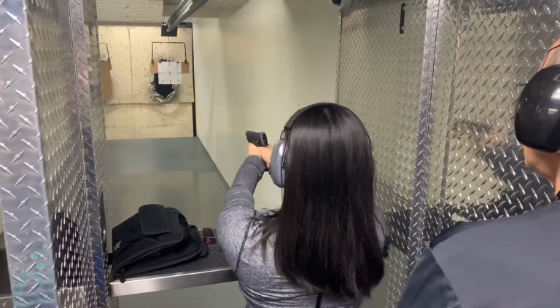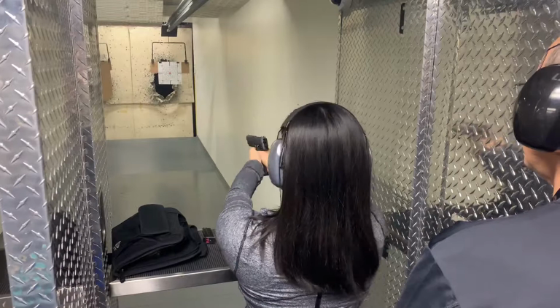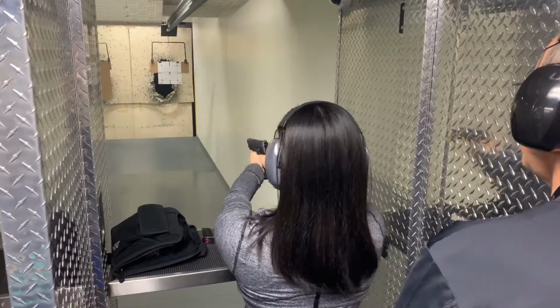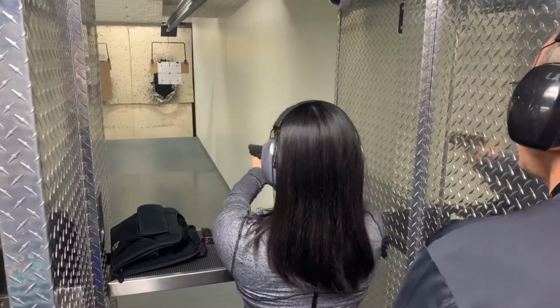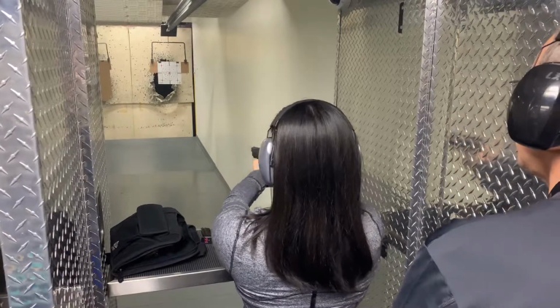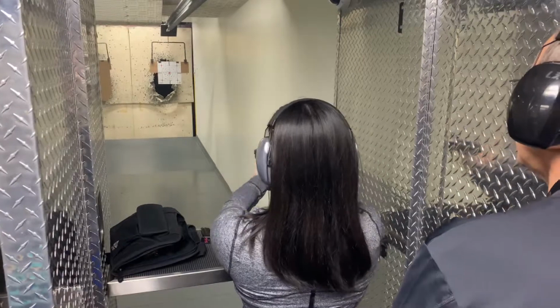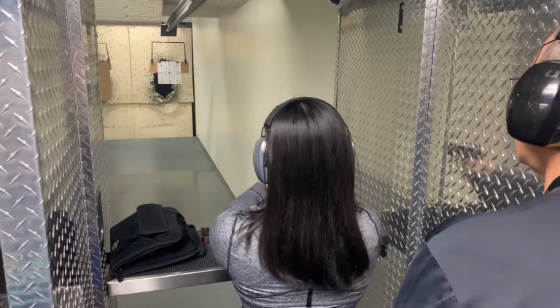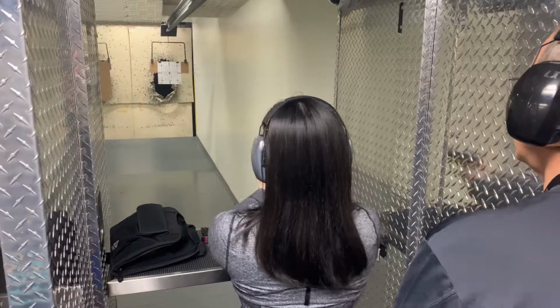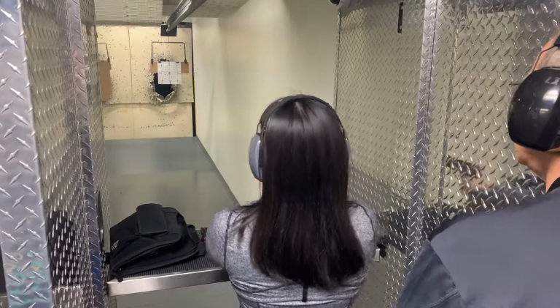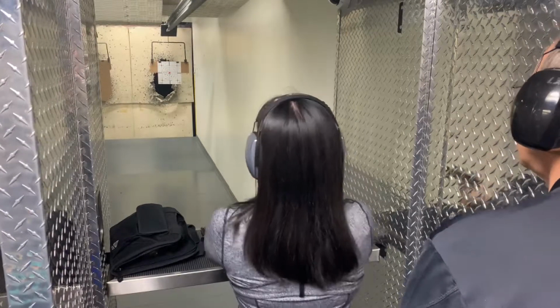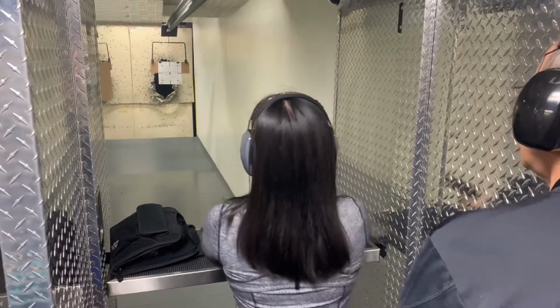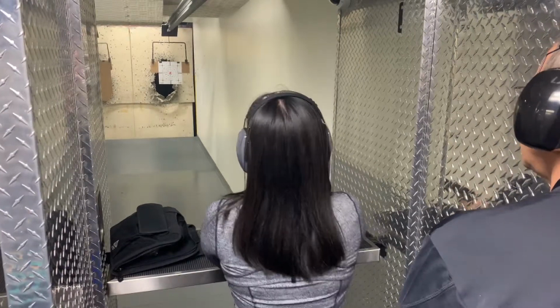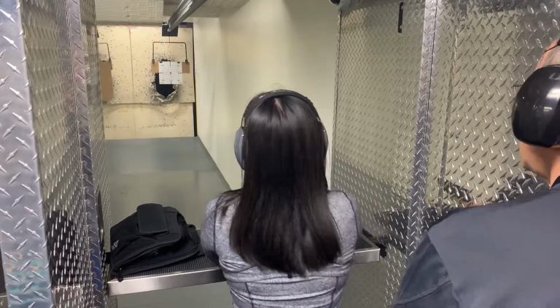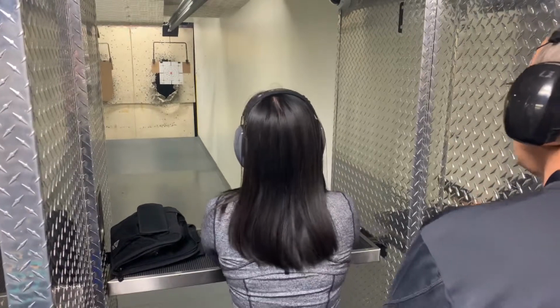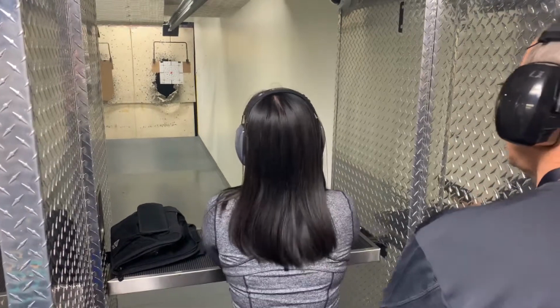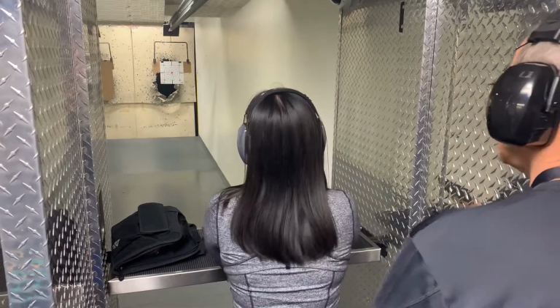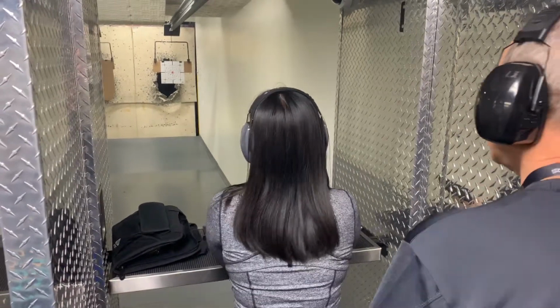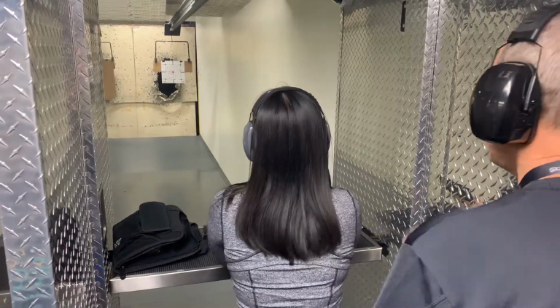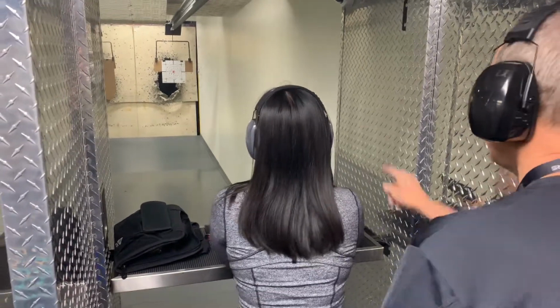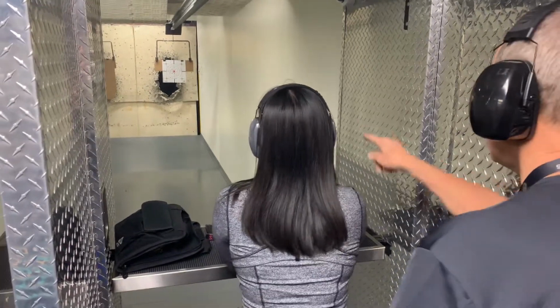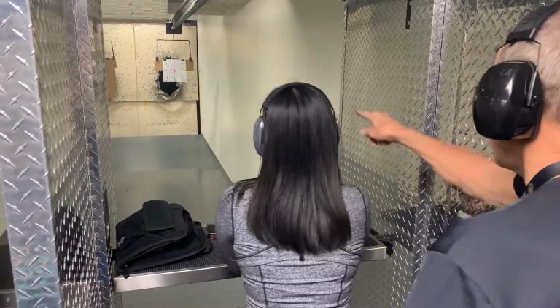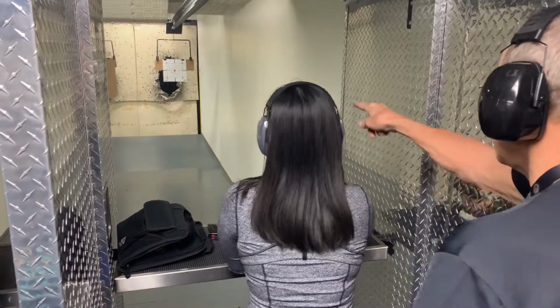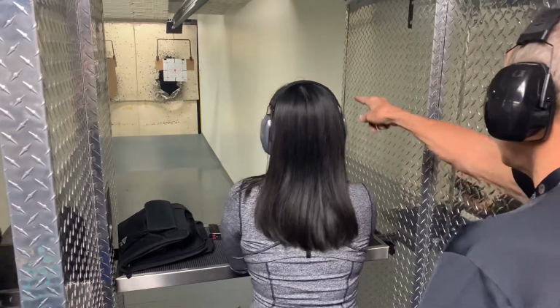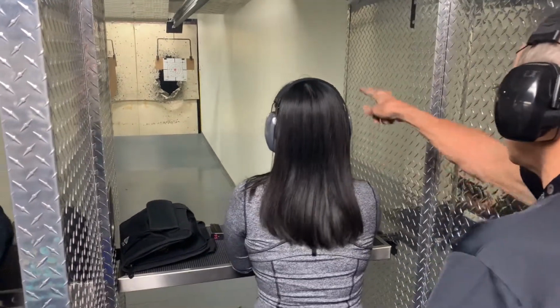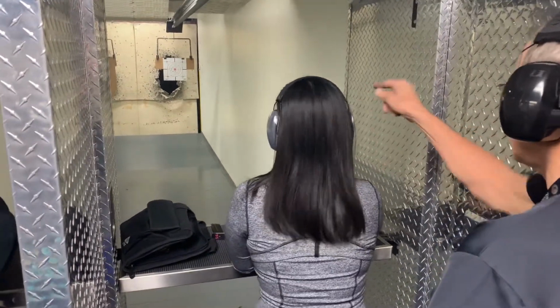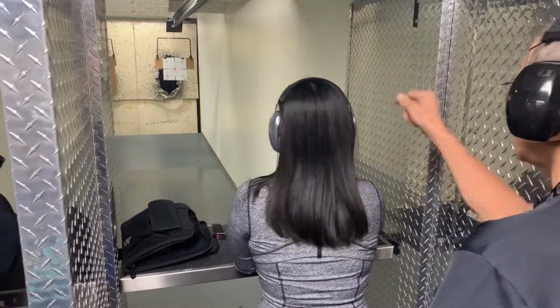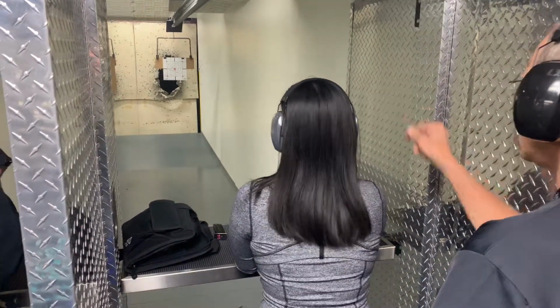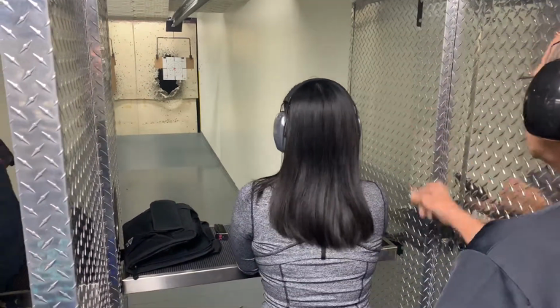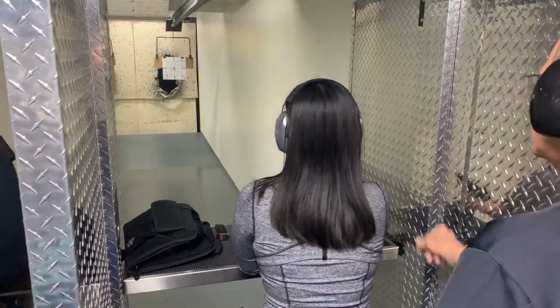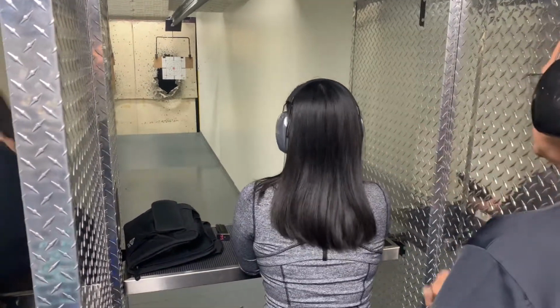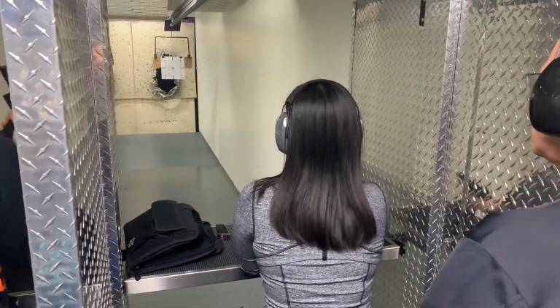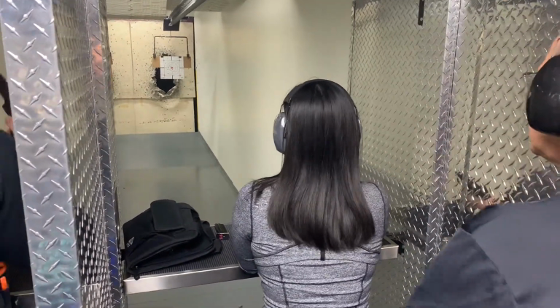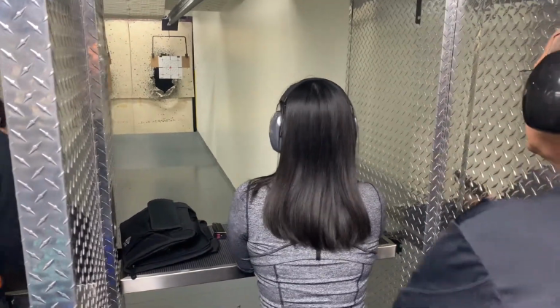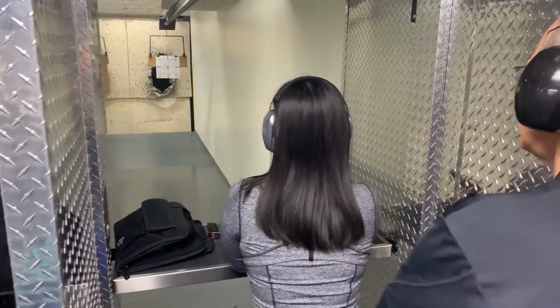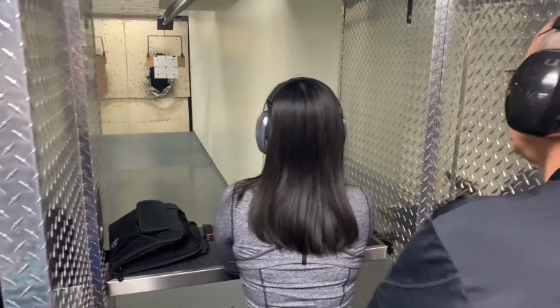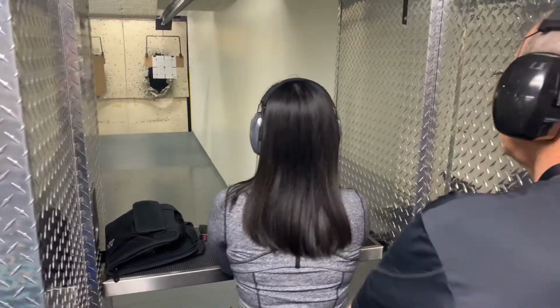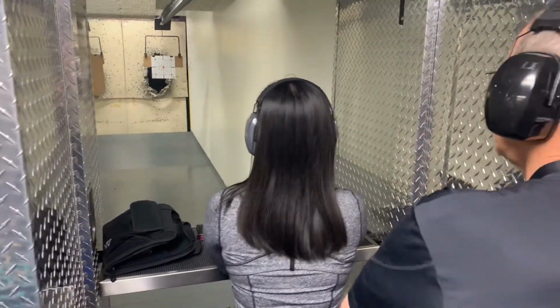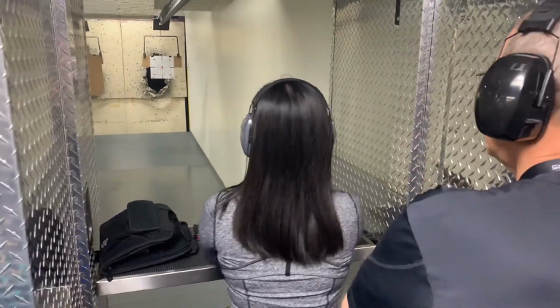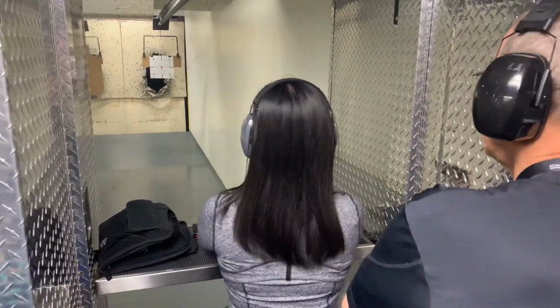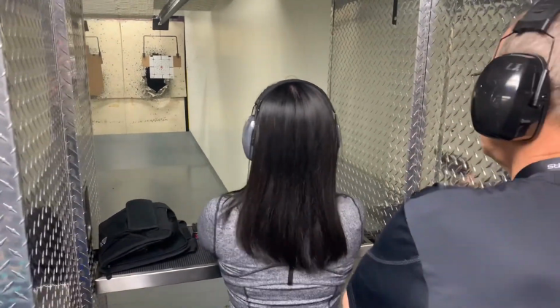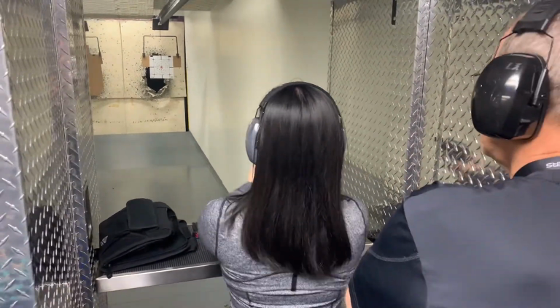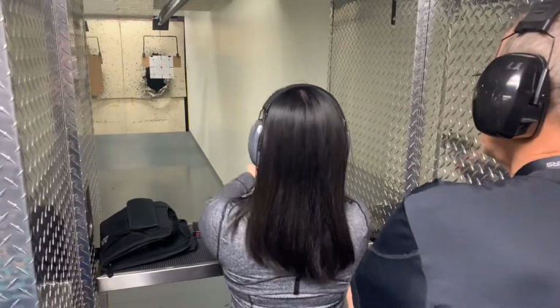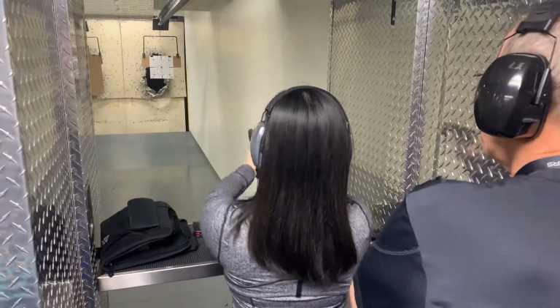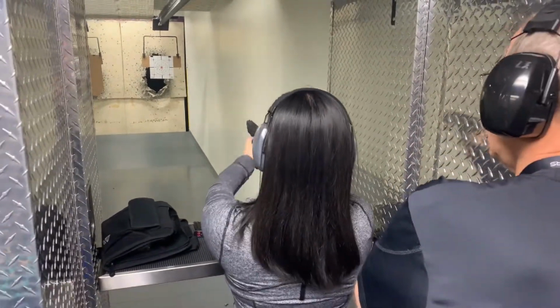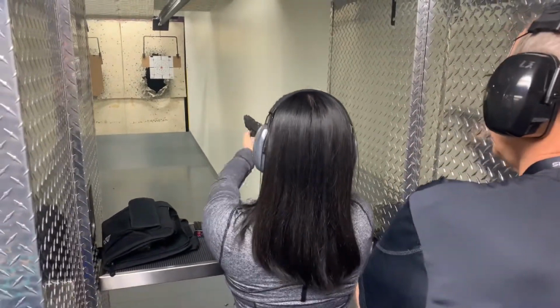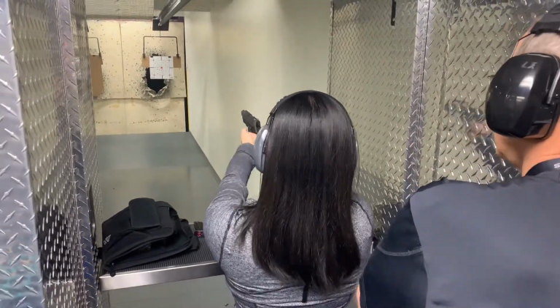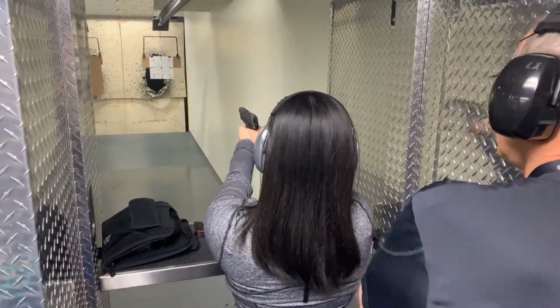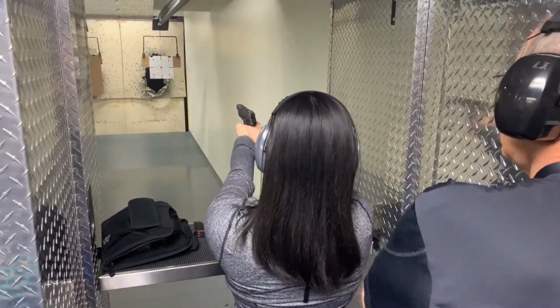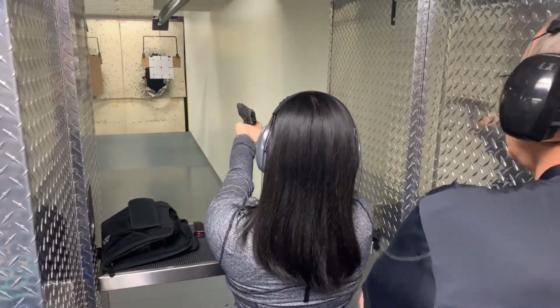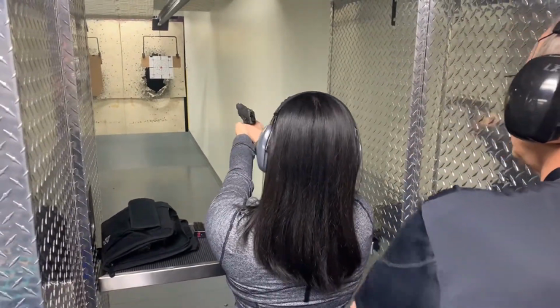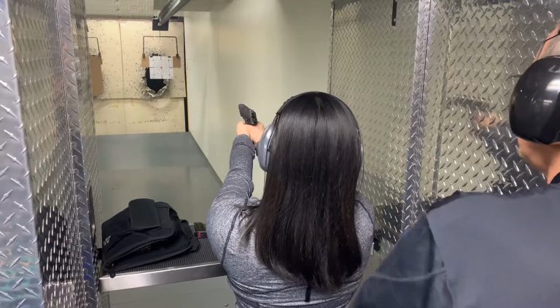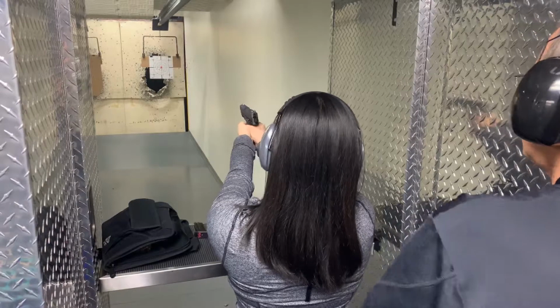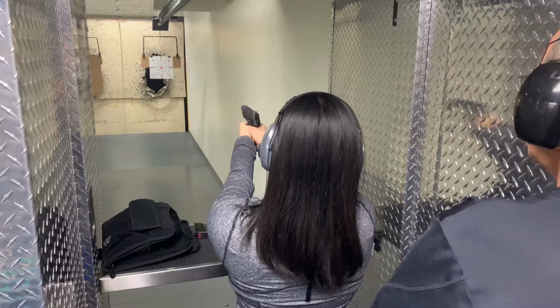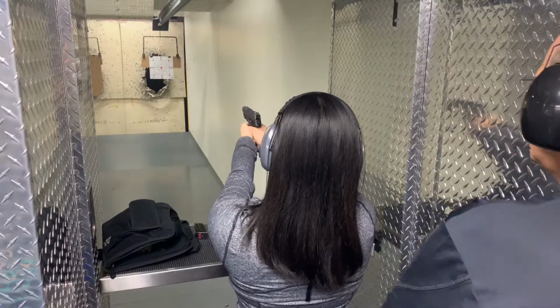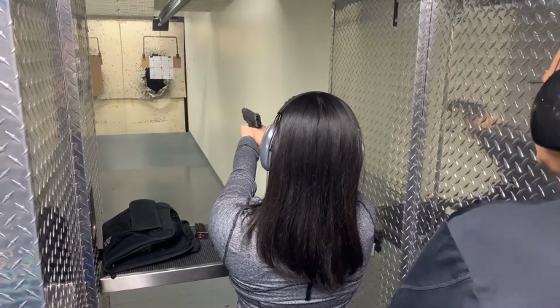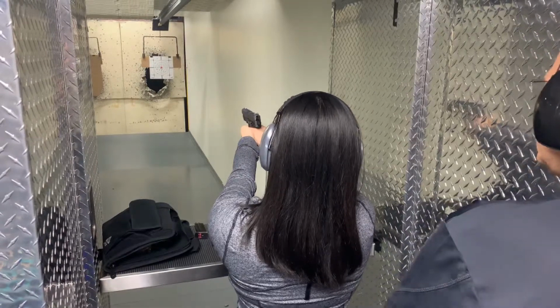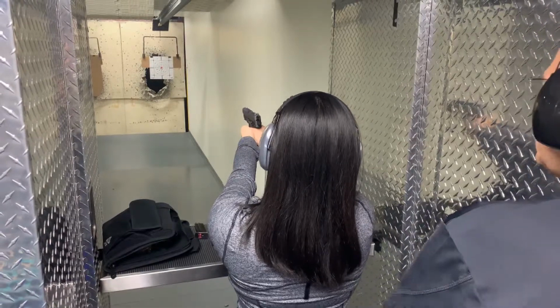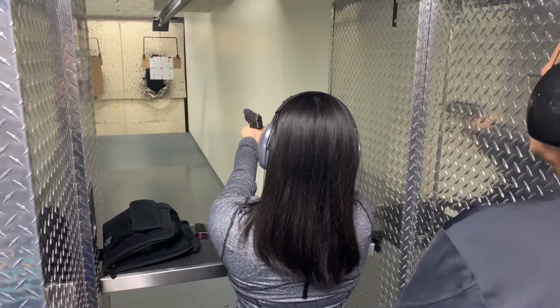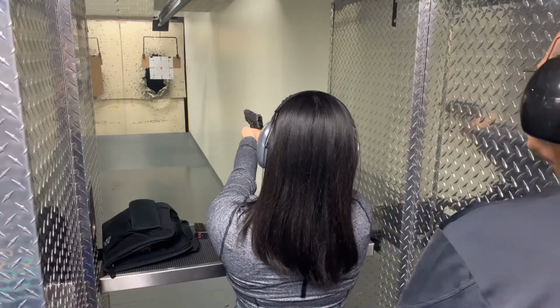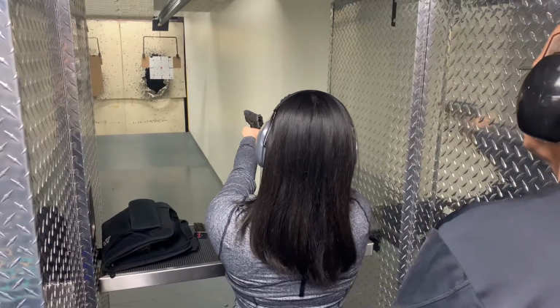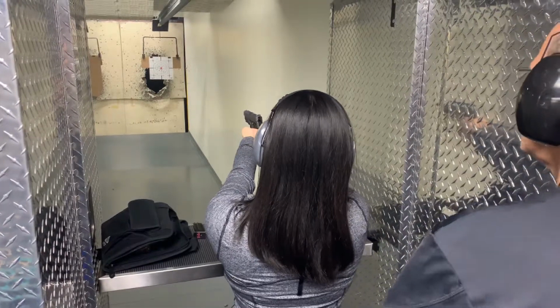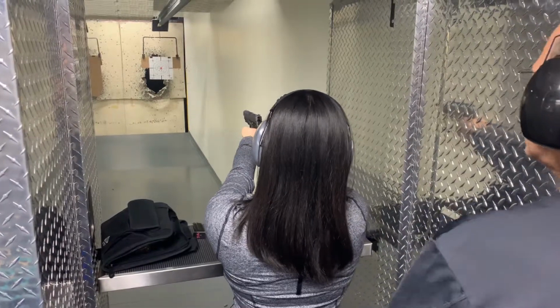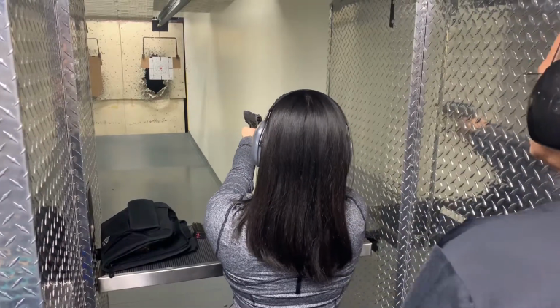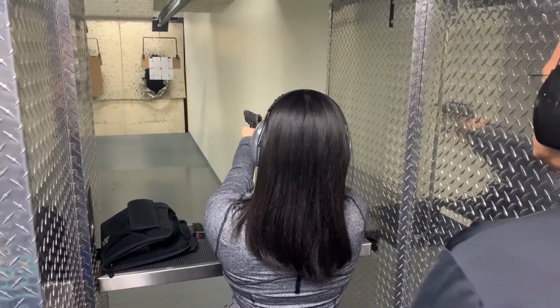Very good — now you're just above the red dot over there. Good. Excellent shots.